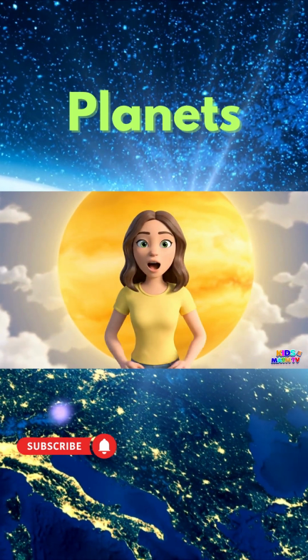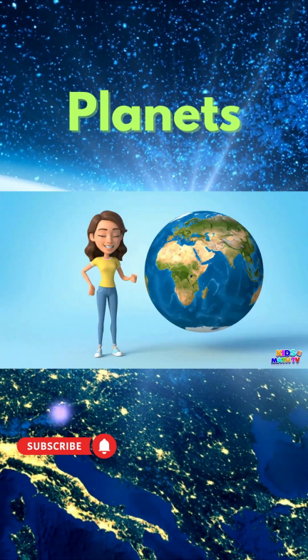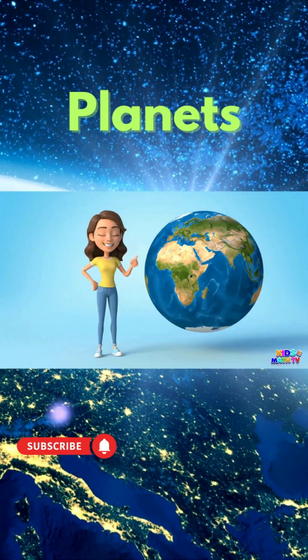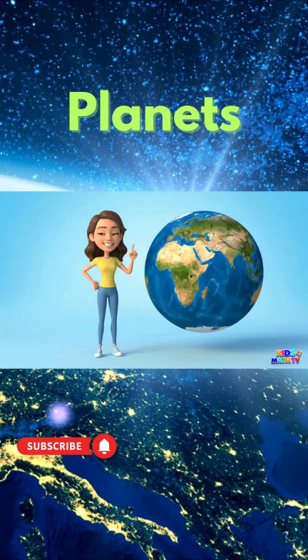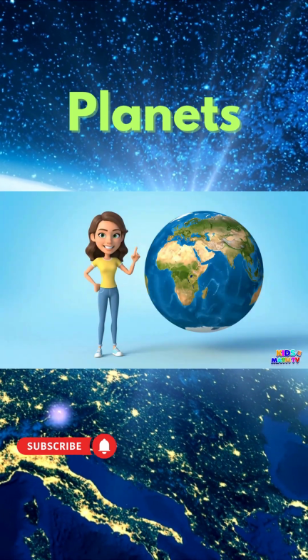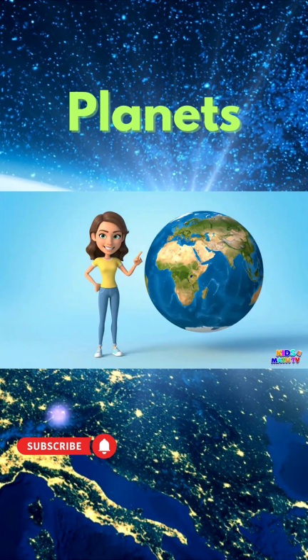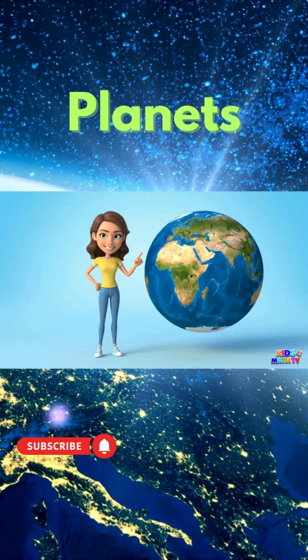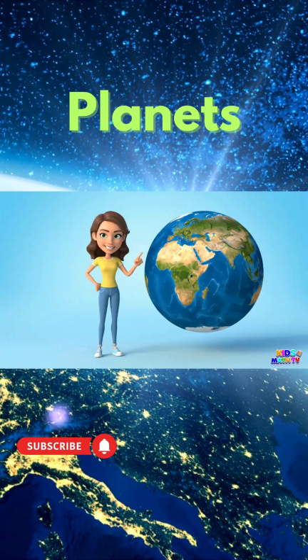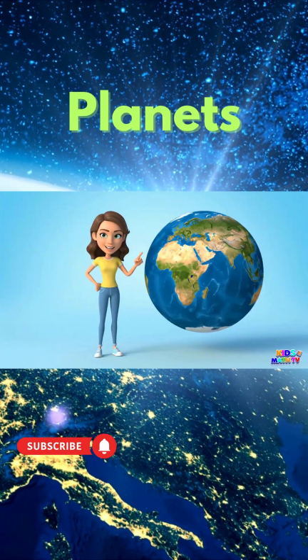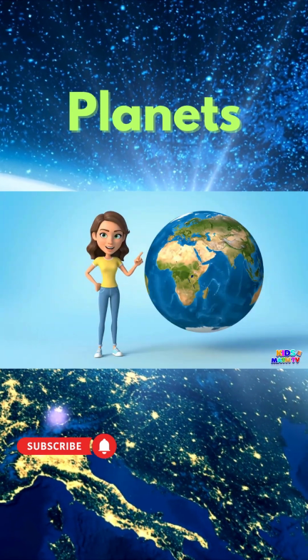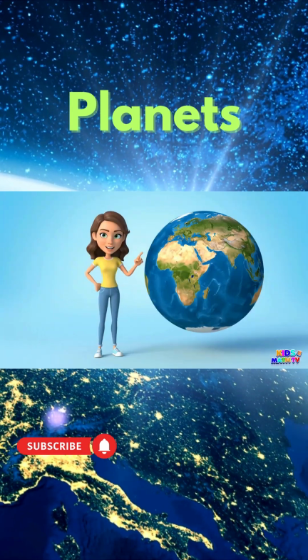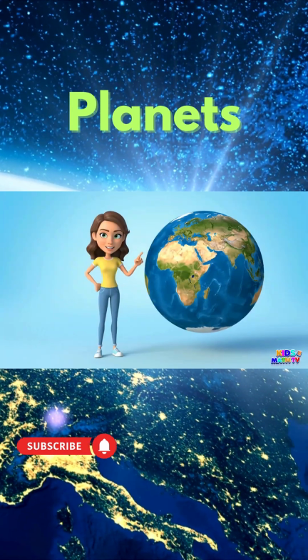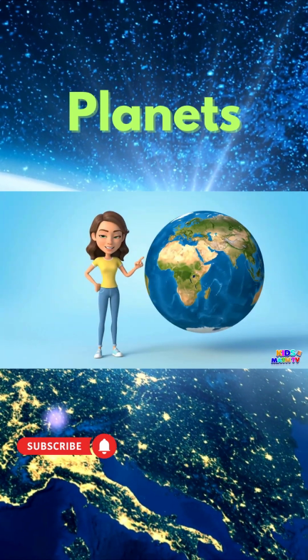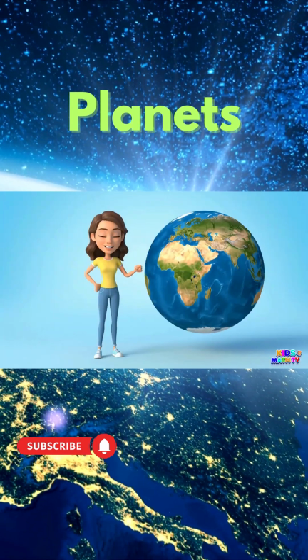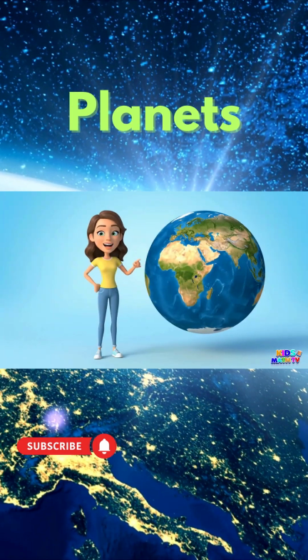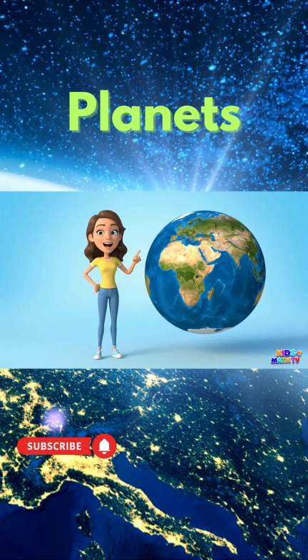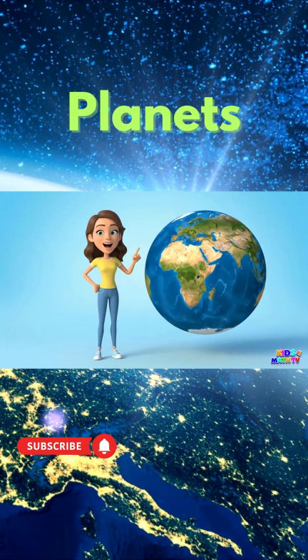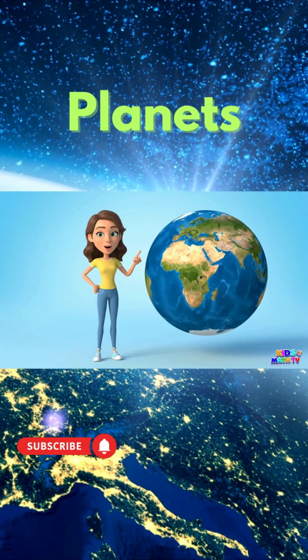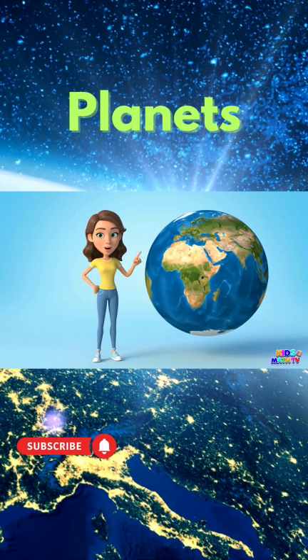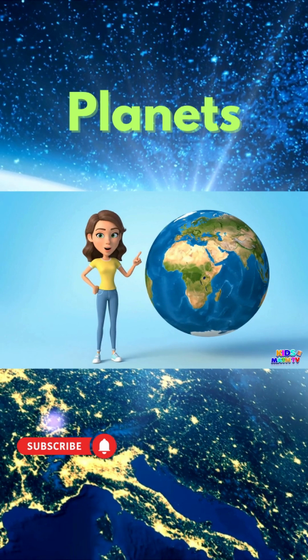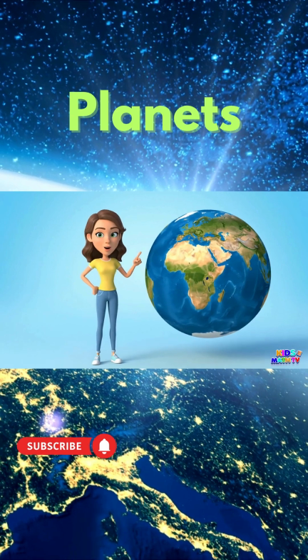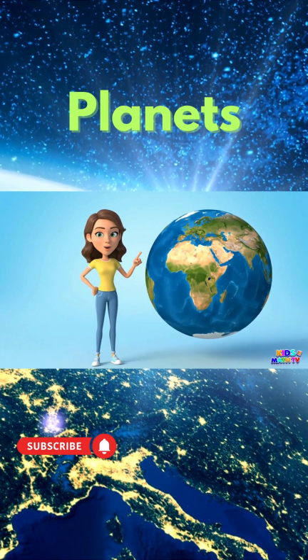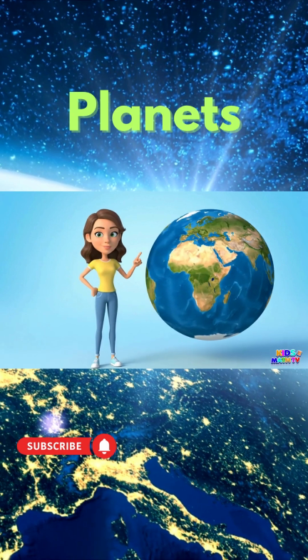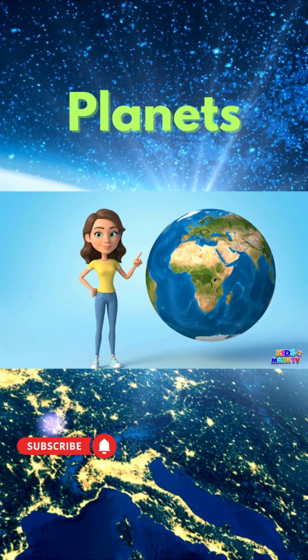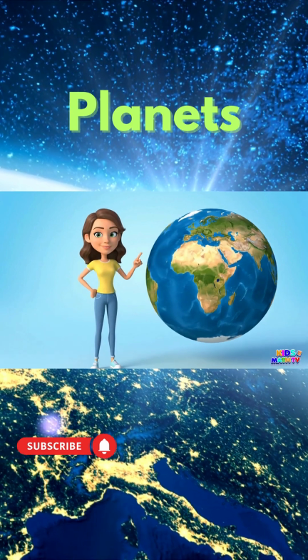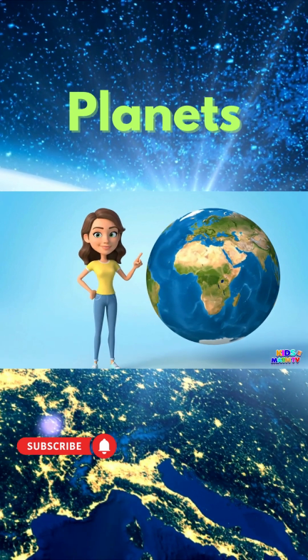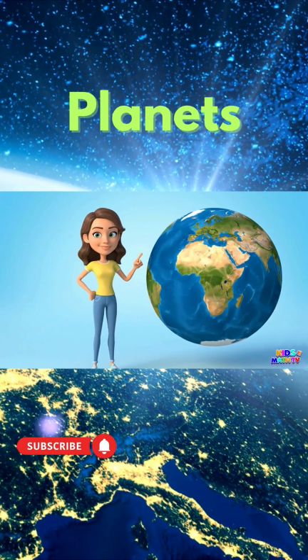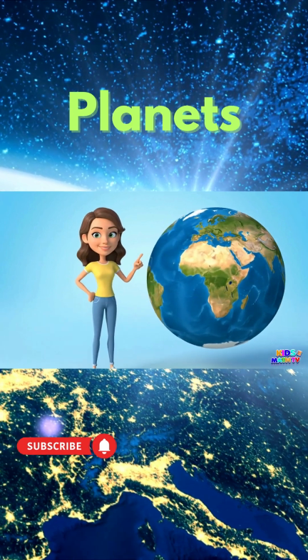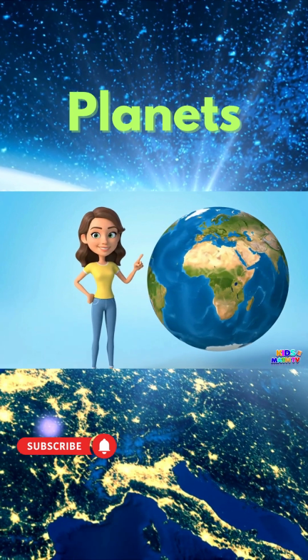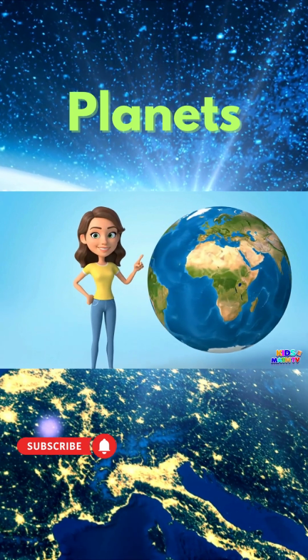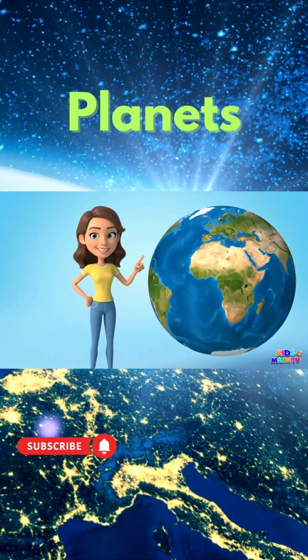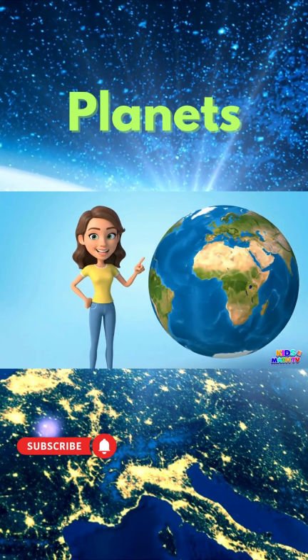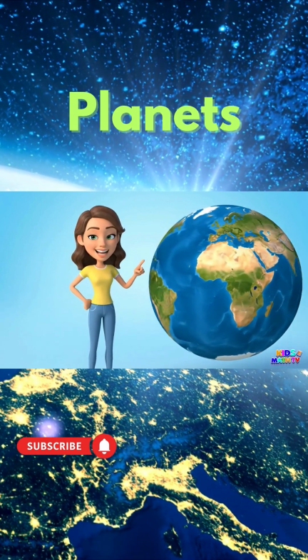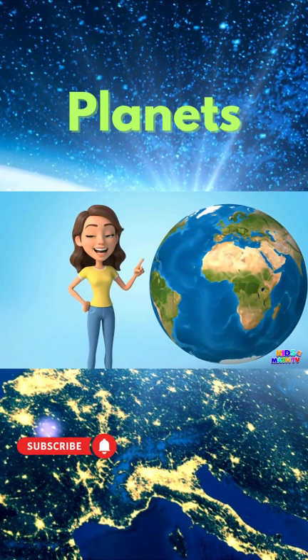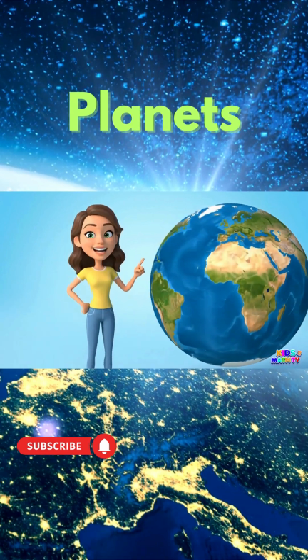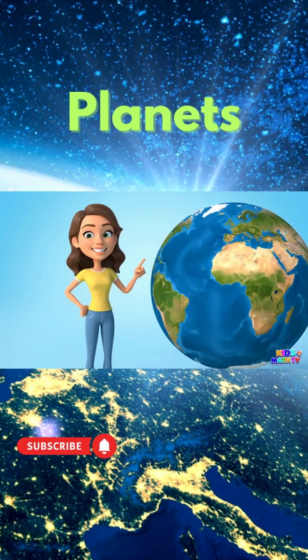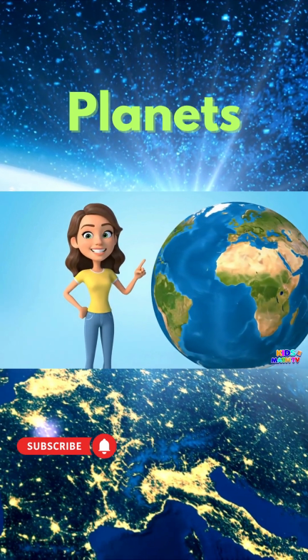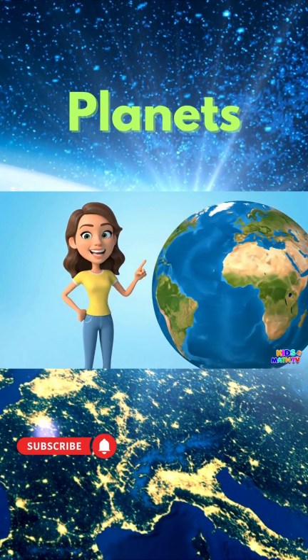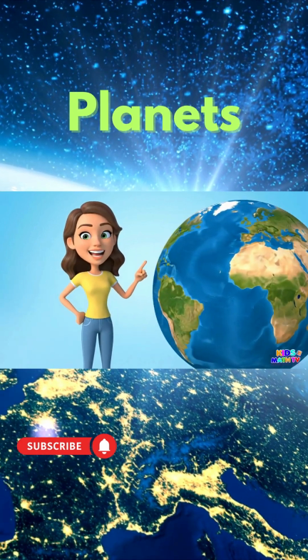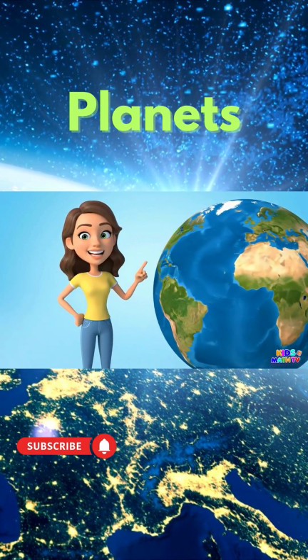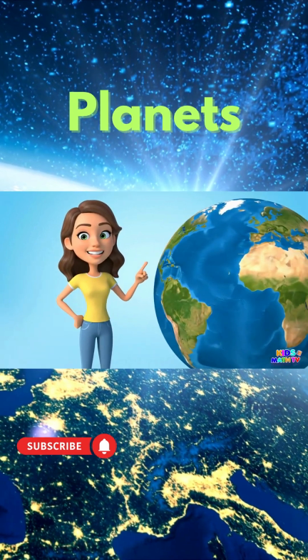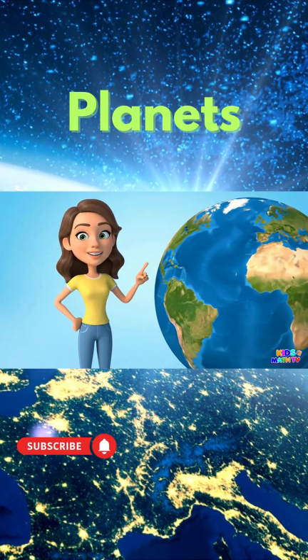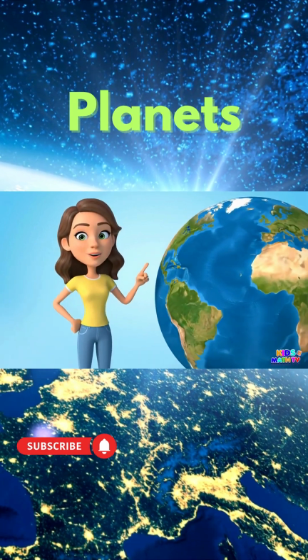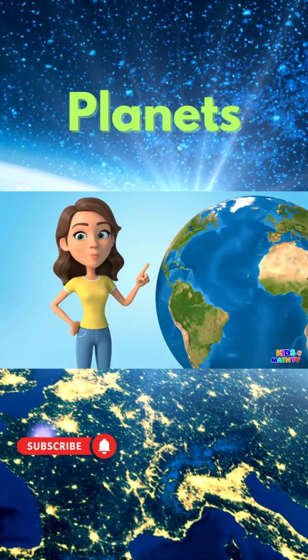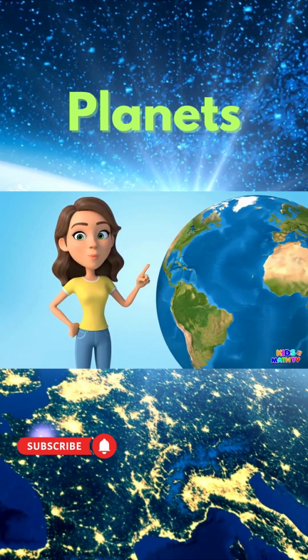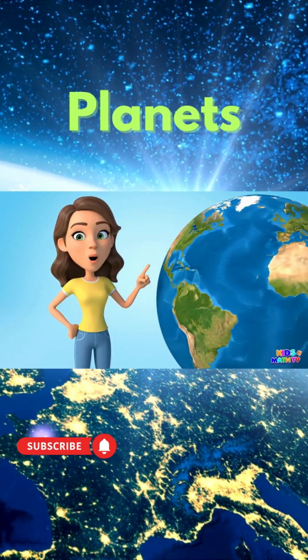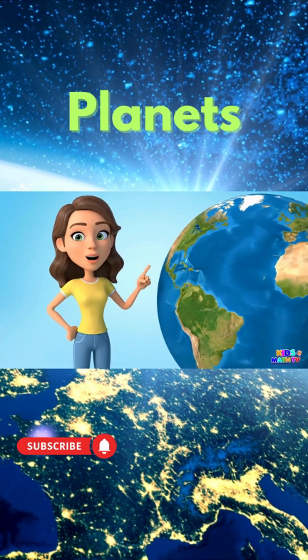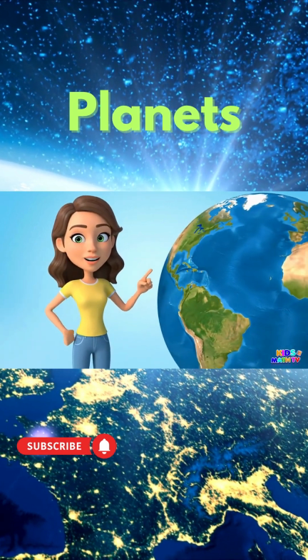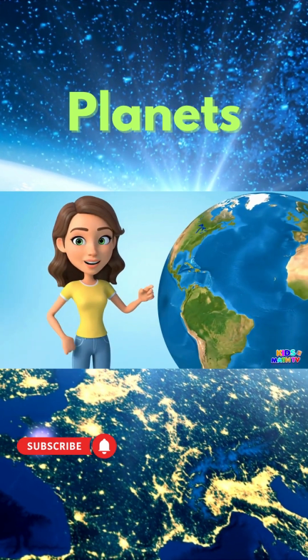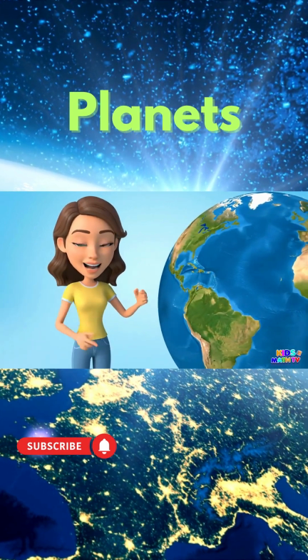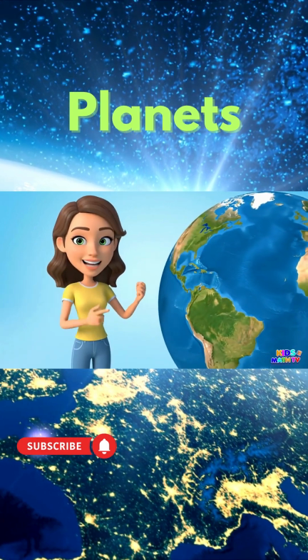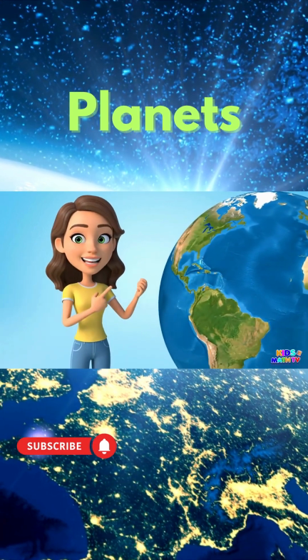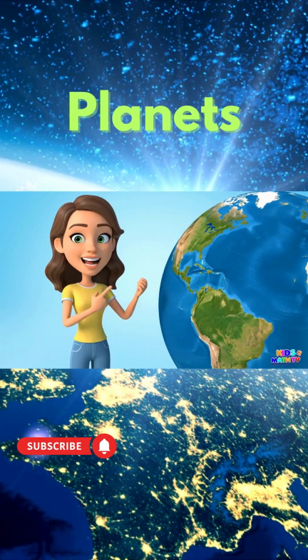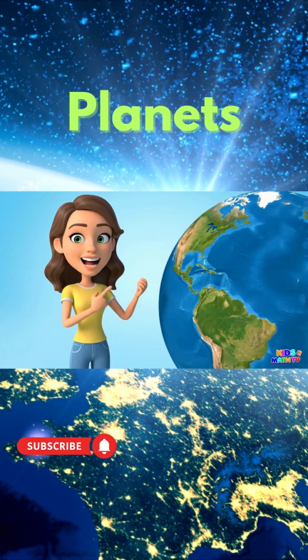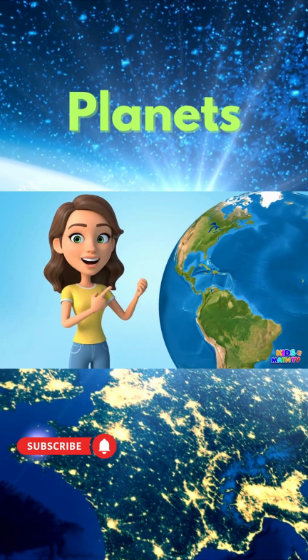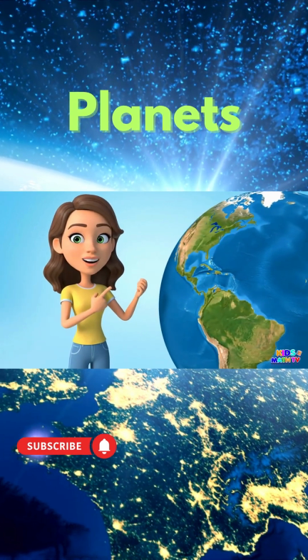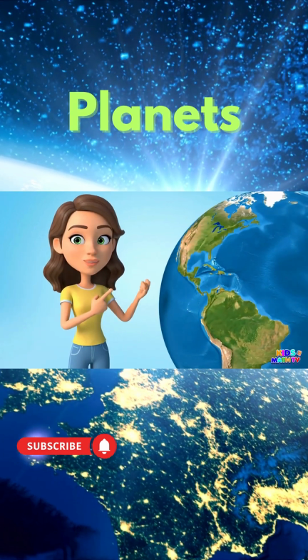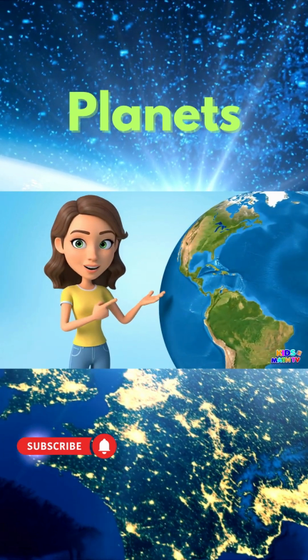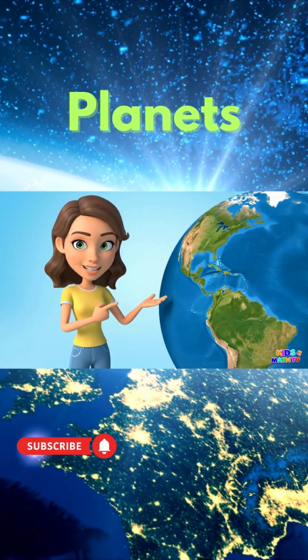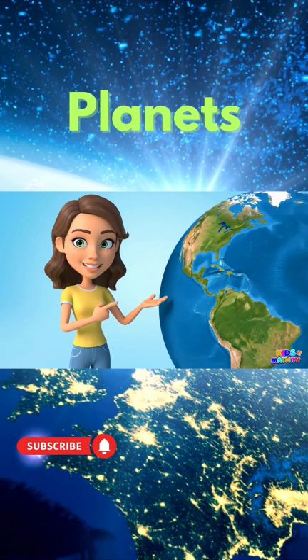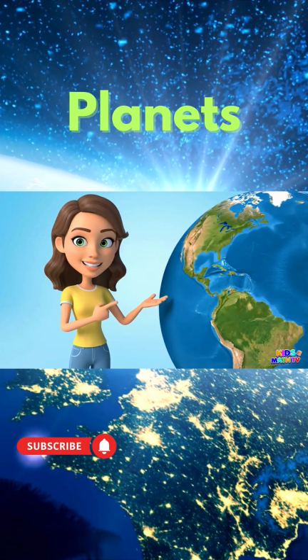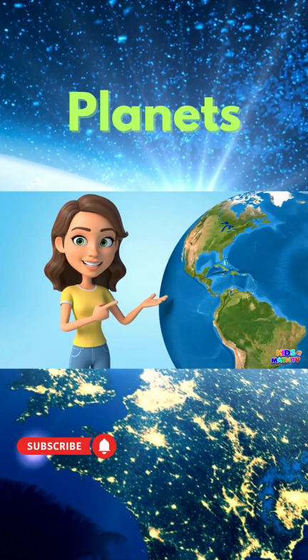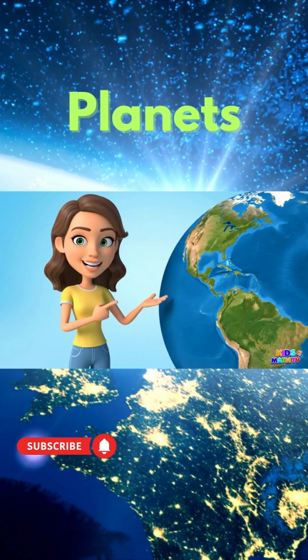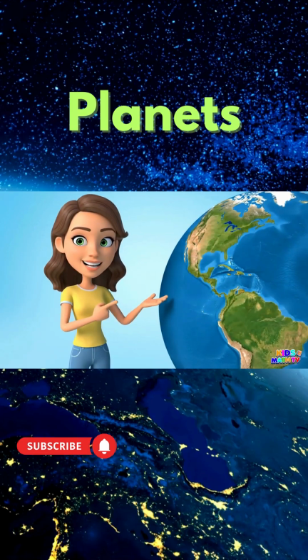This is Earth, our home. It has land, water, and air for us to live.